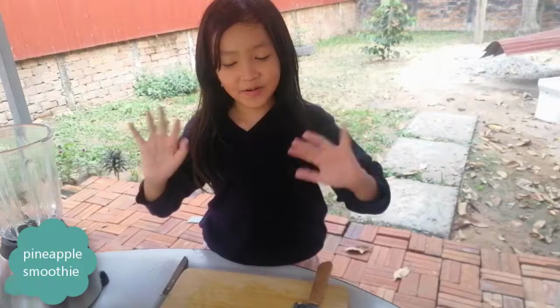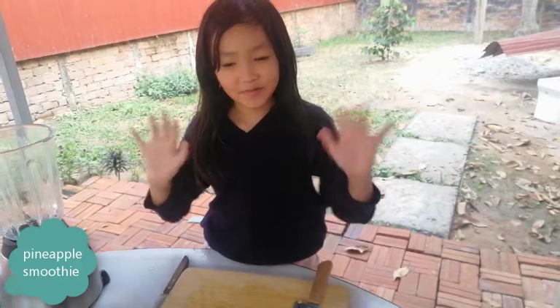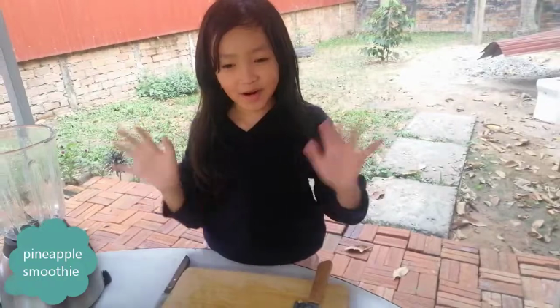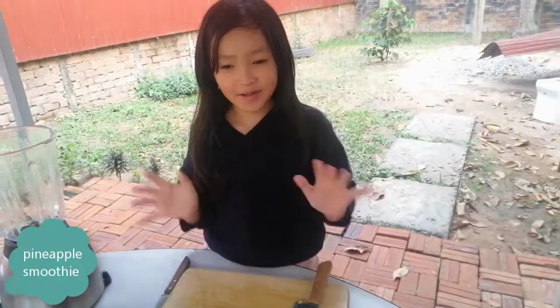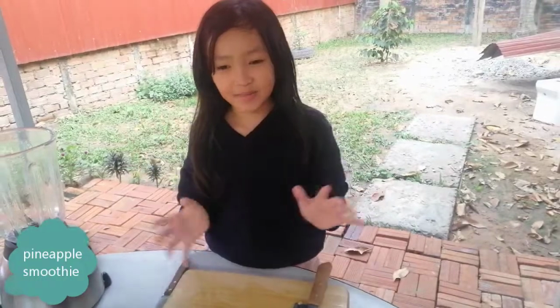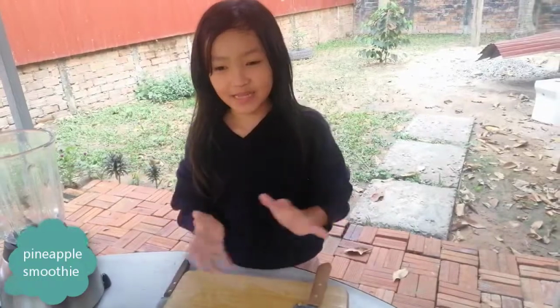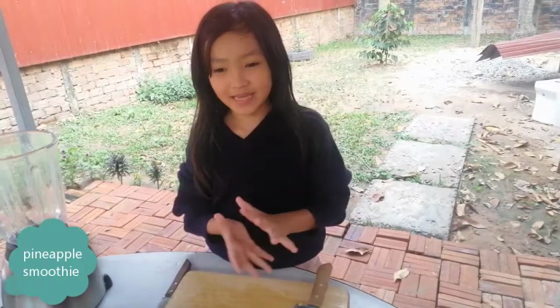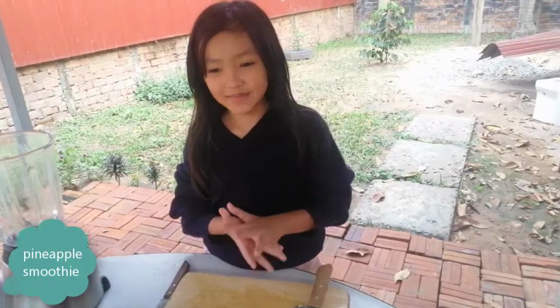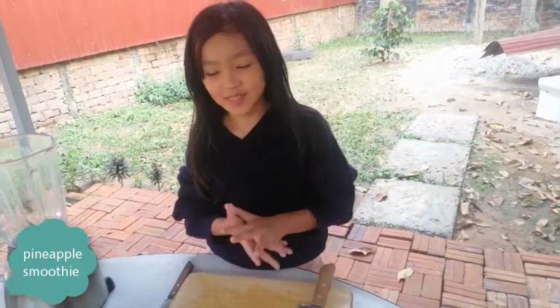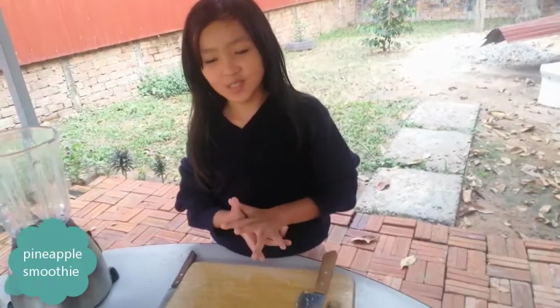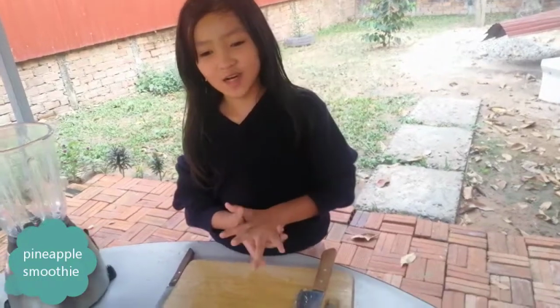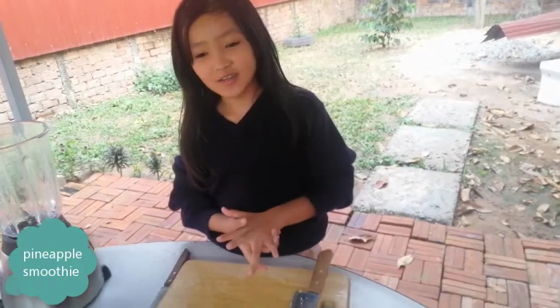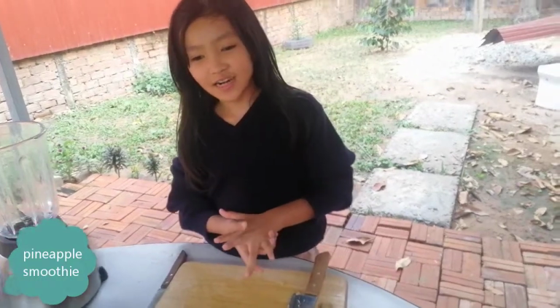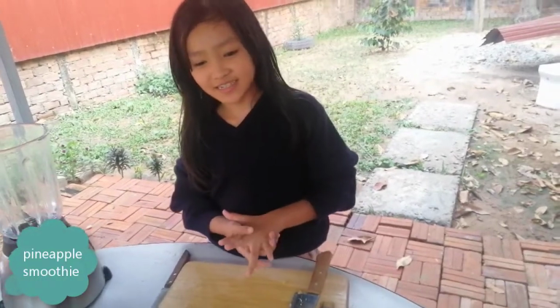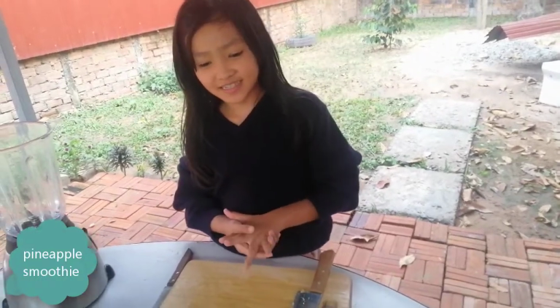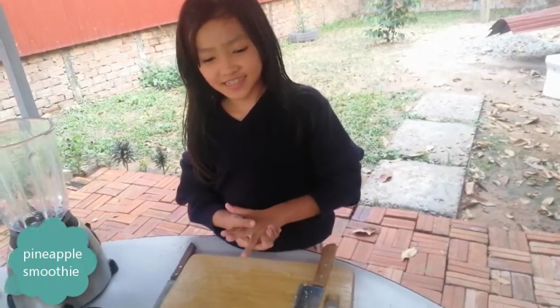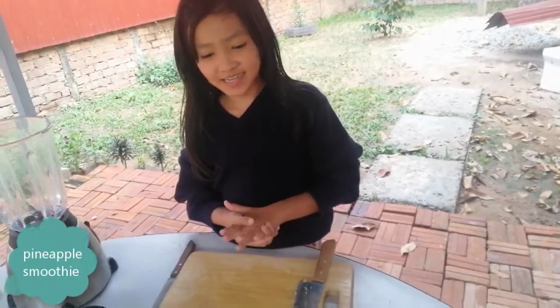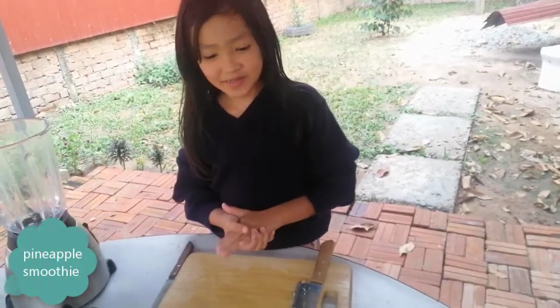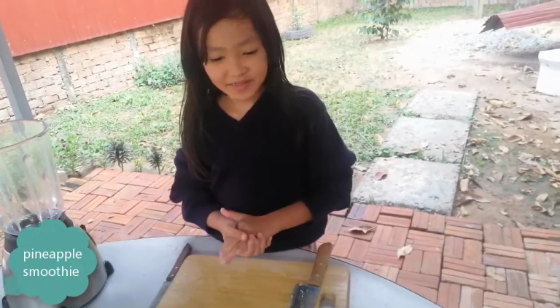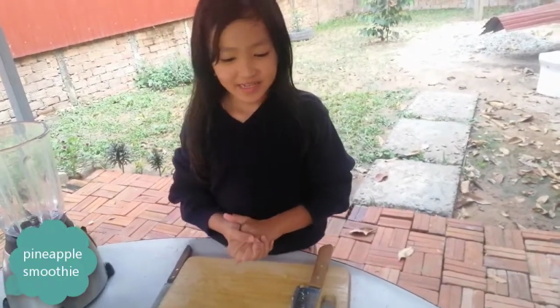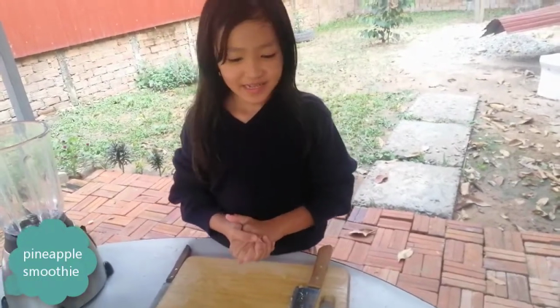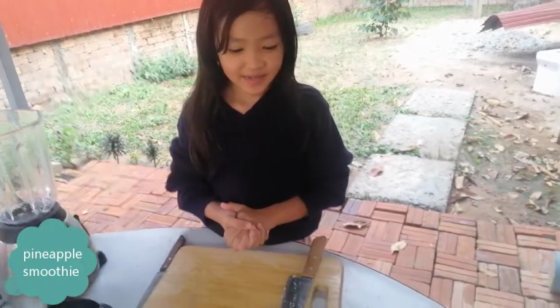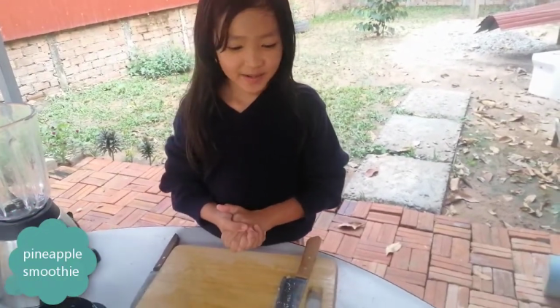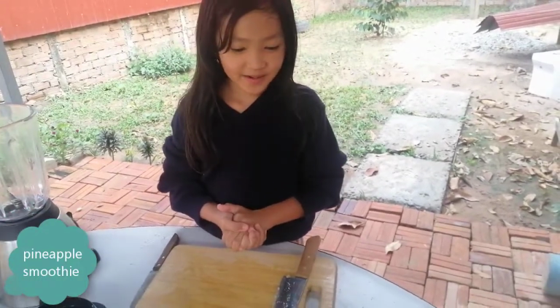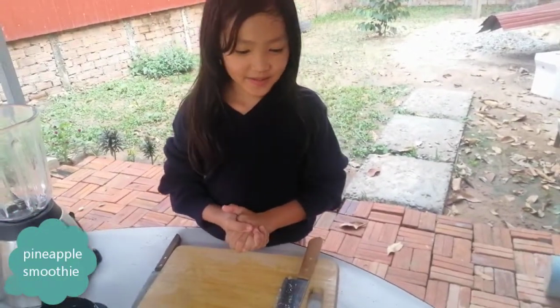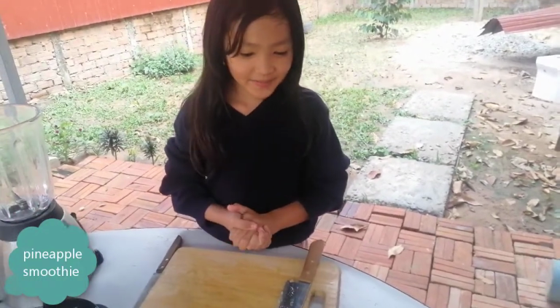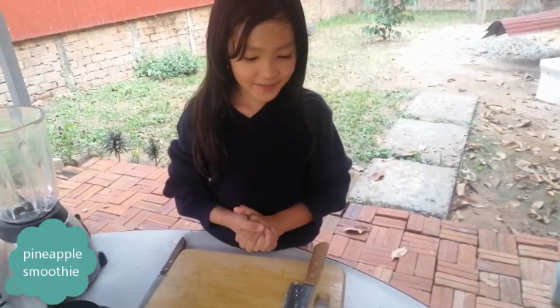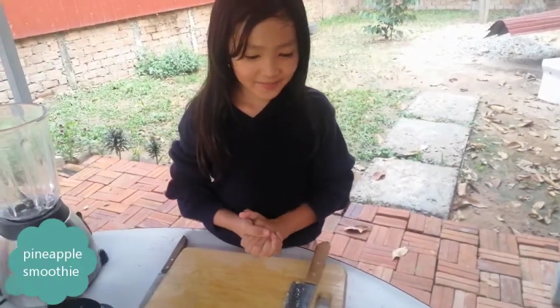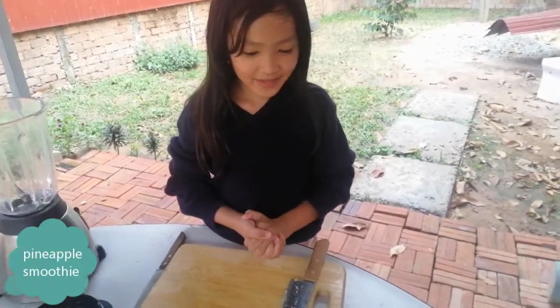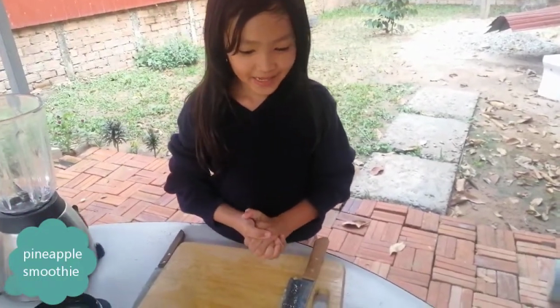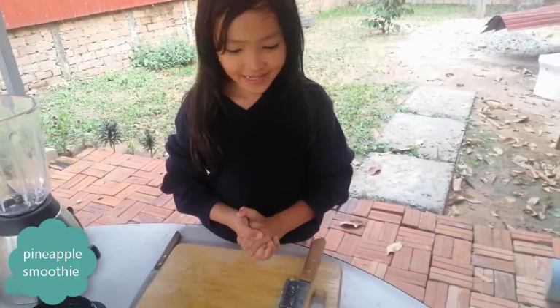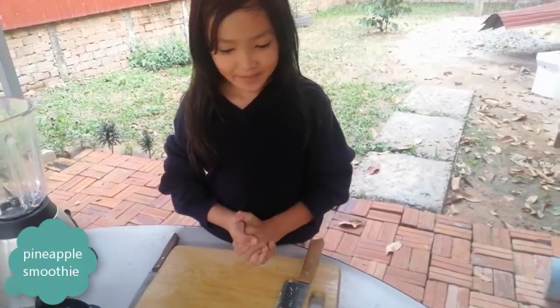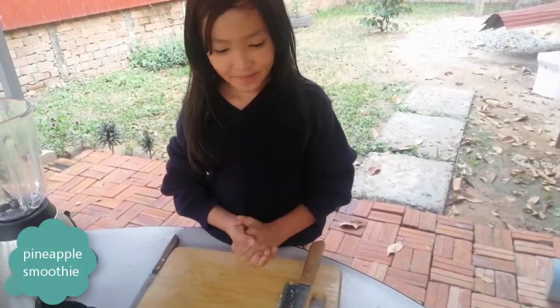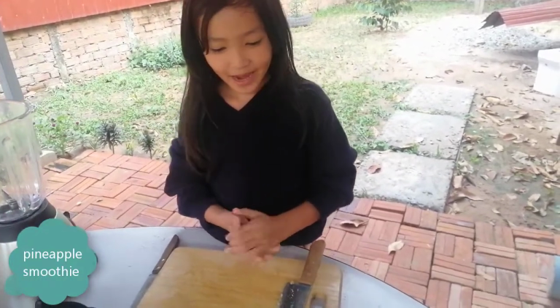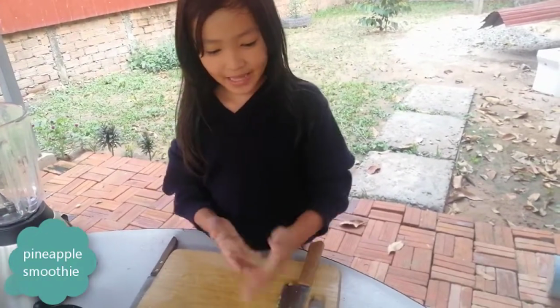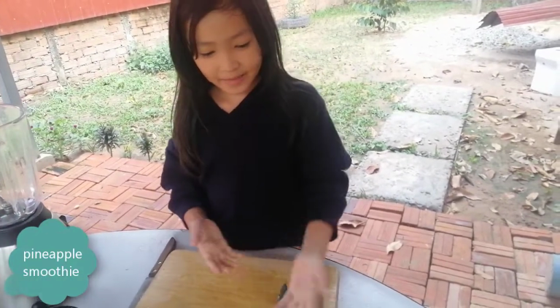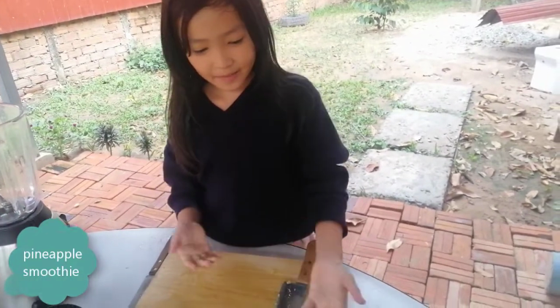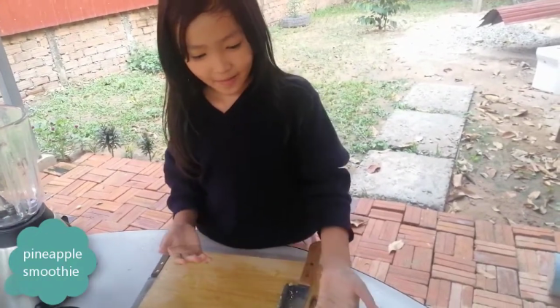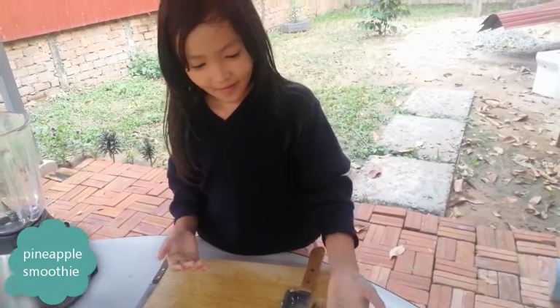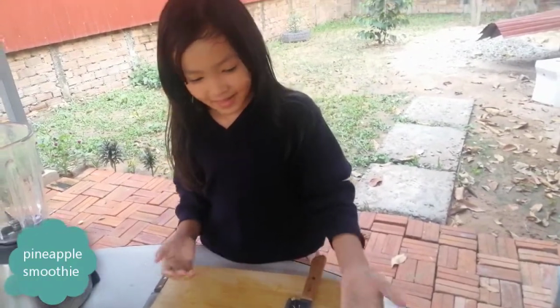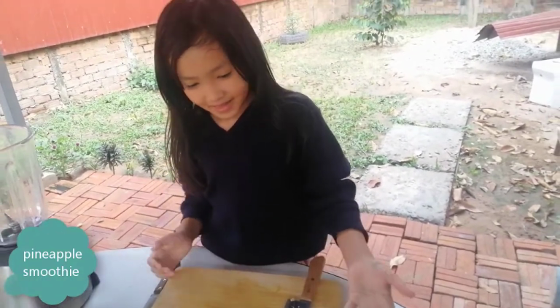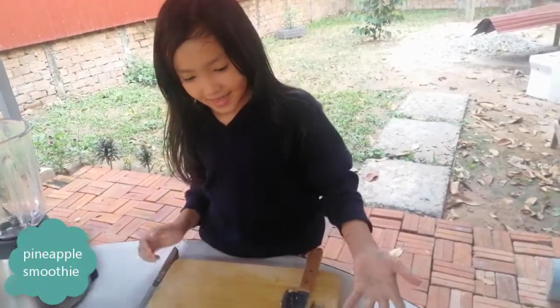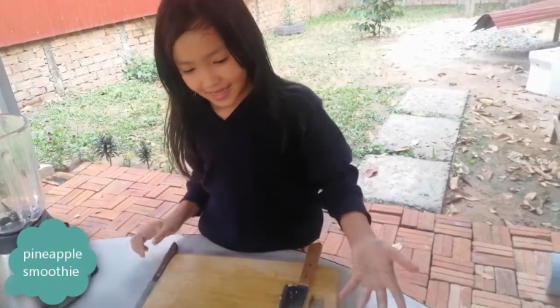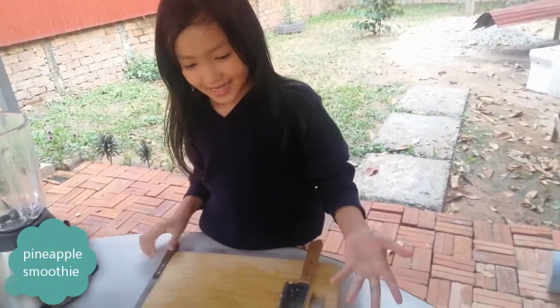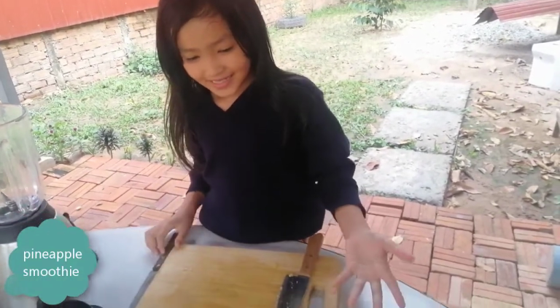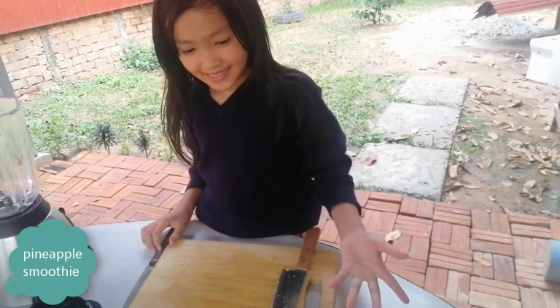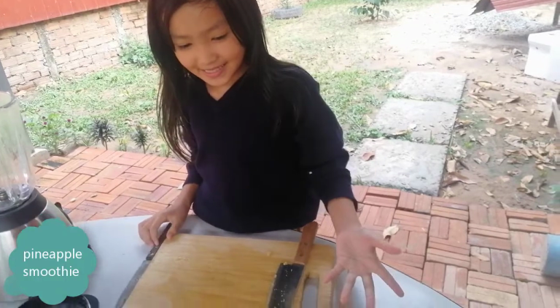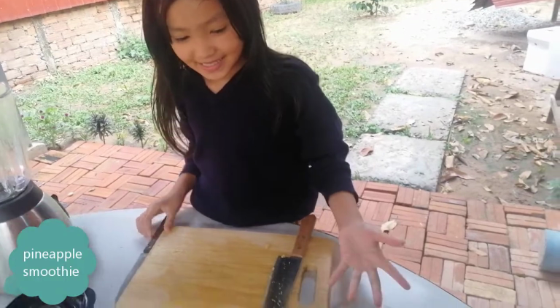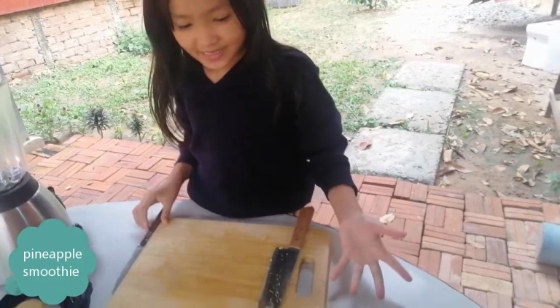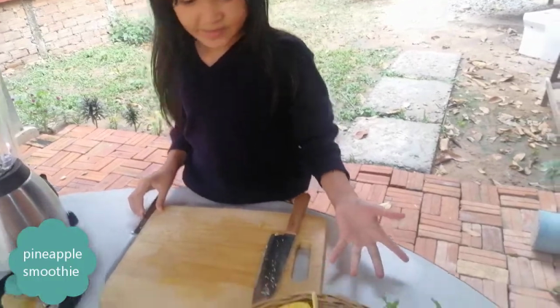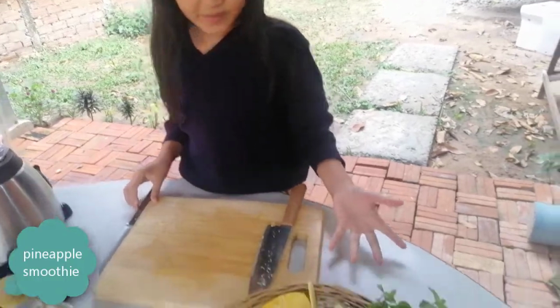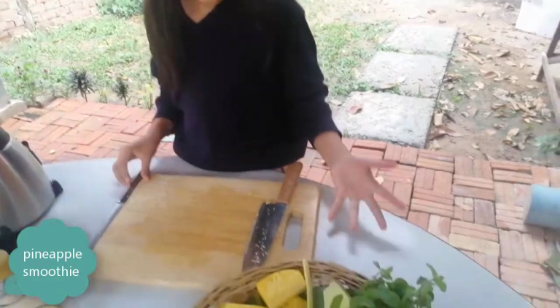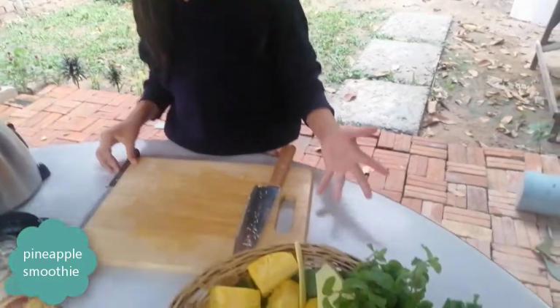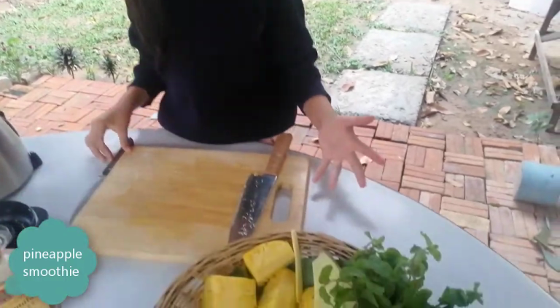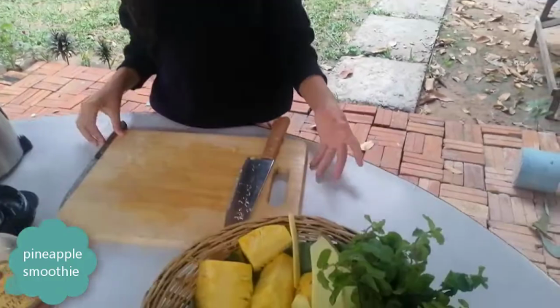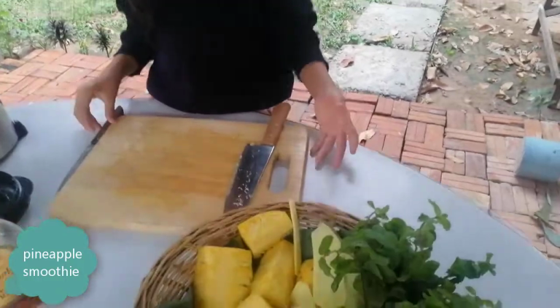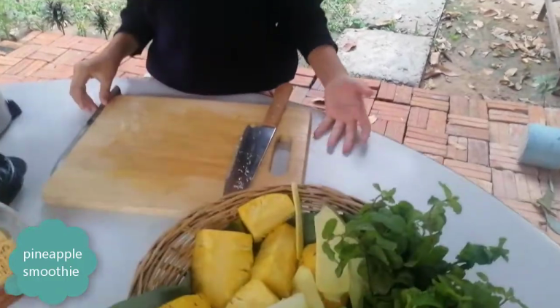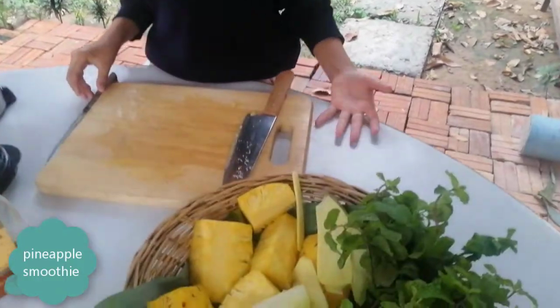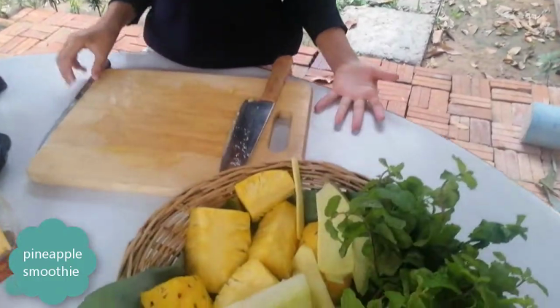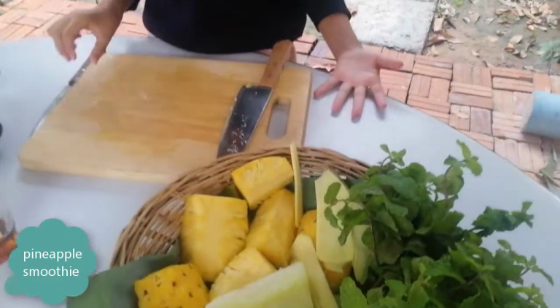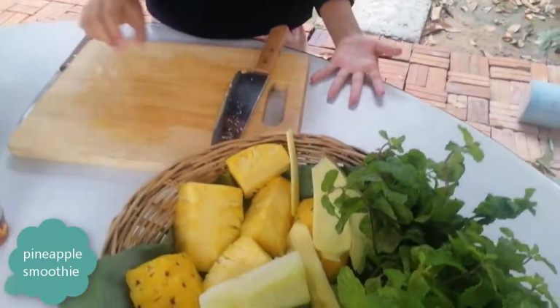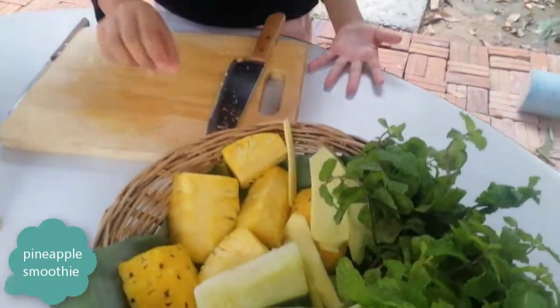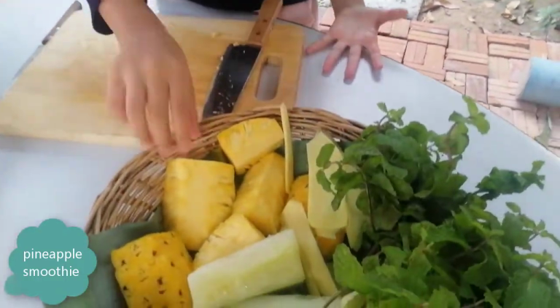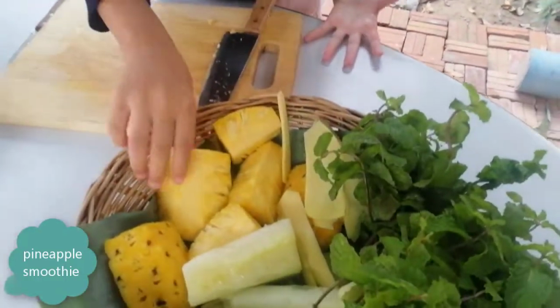My name is Dora. Today I'm going to be making pineapple and ginger smoothies. So let's get started.